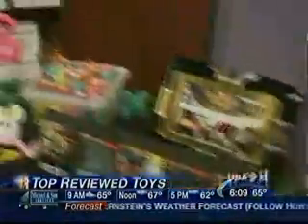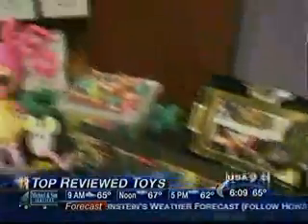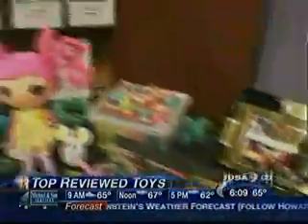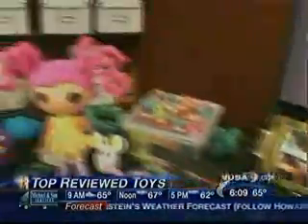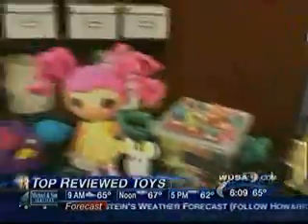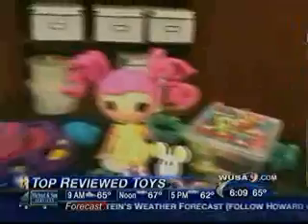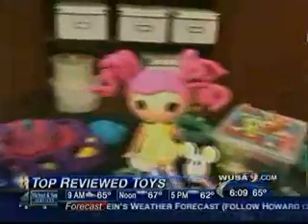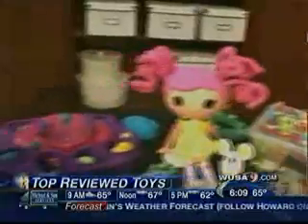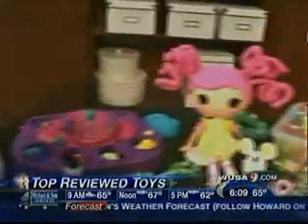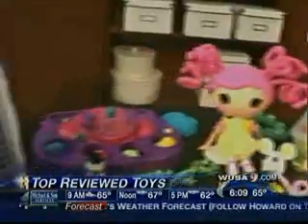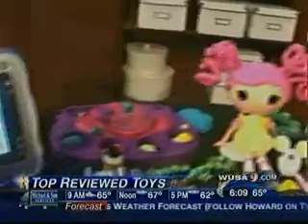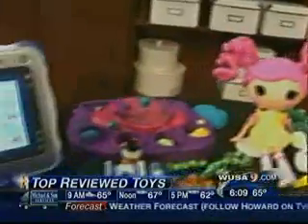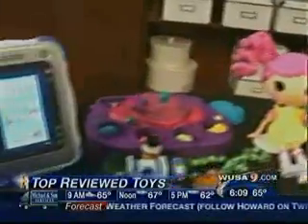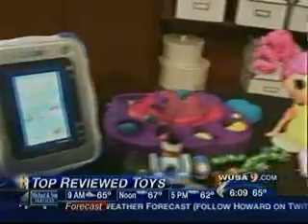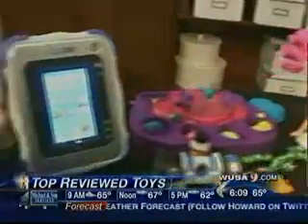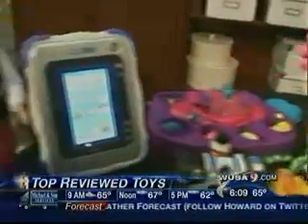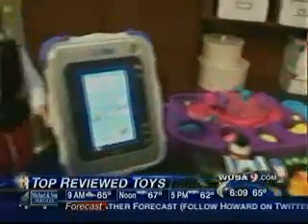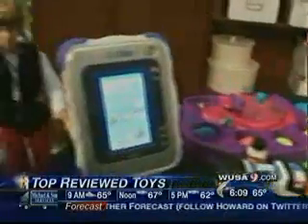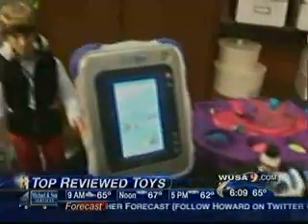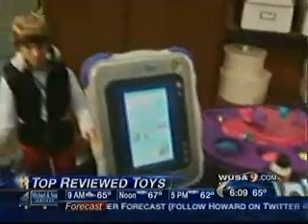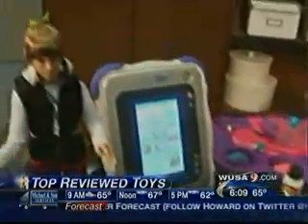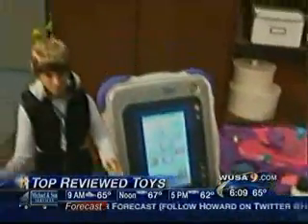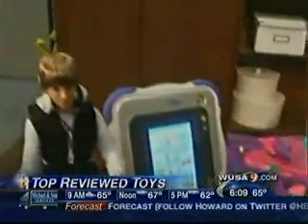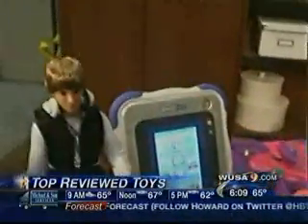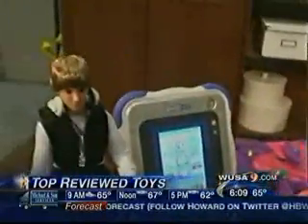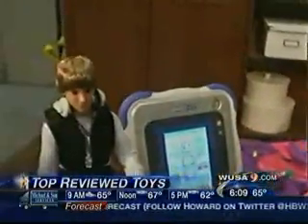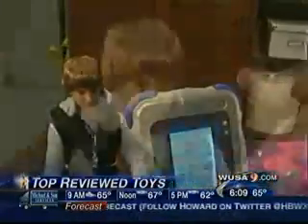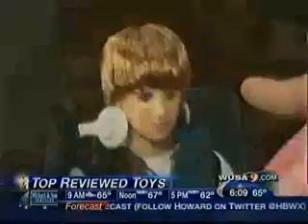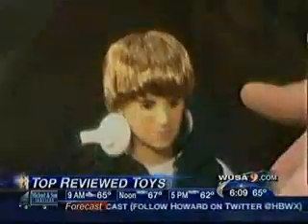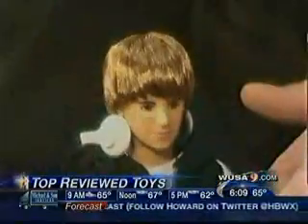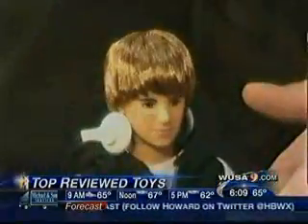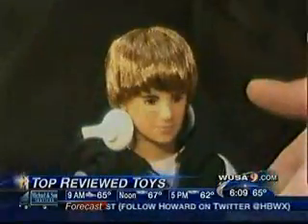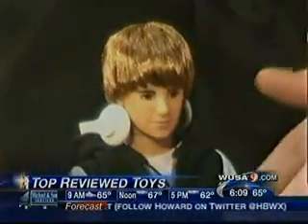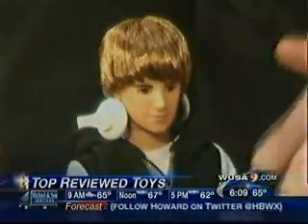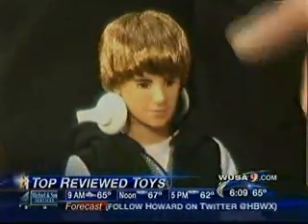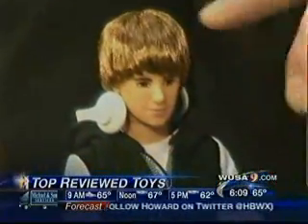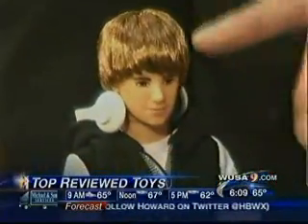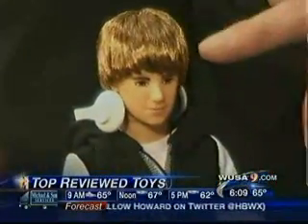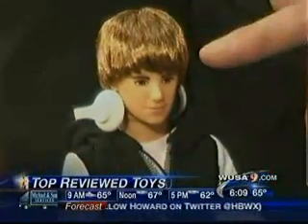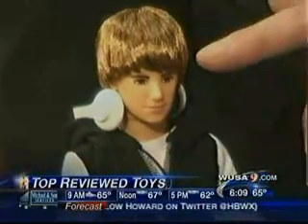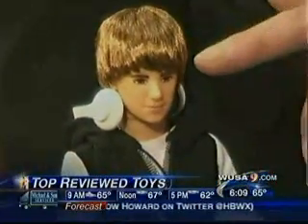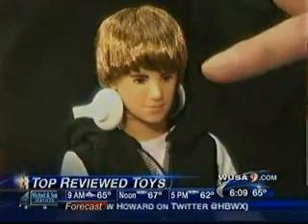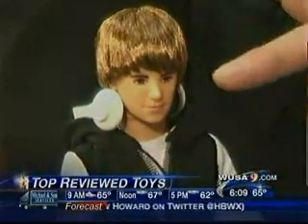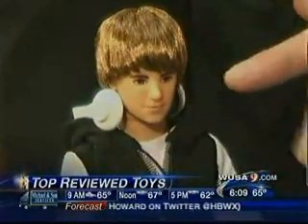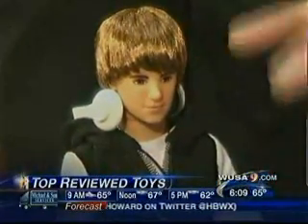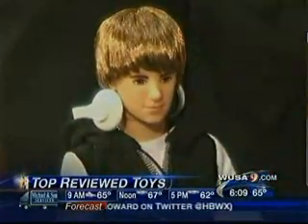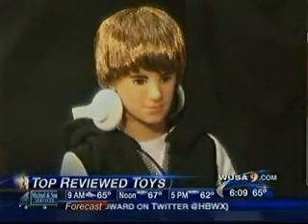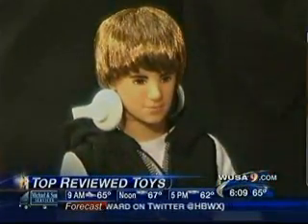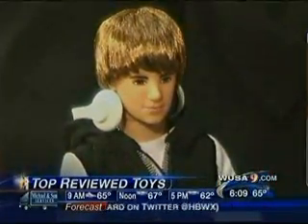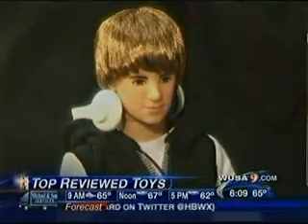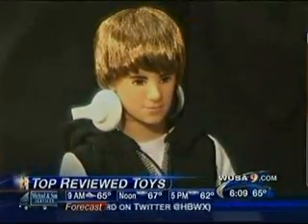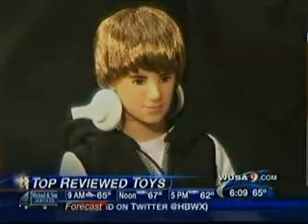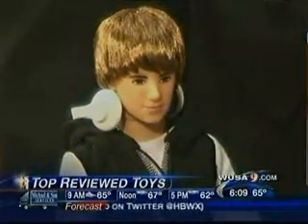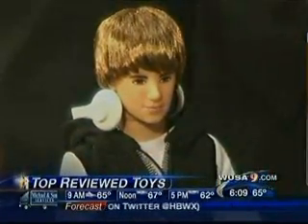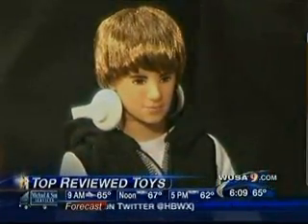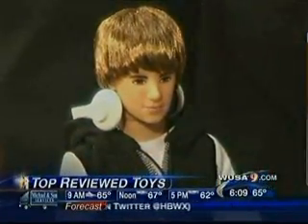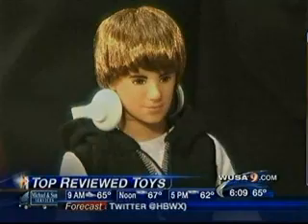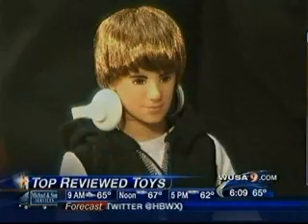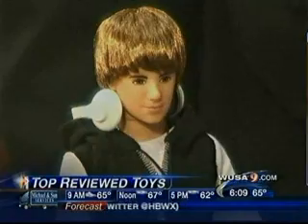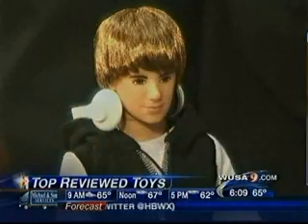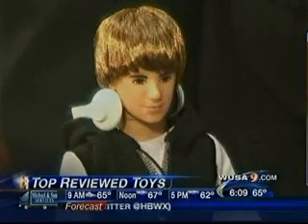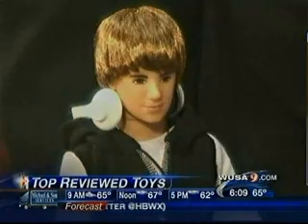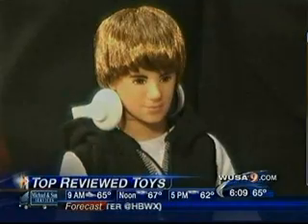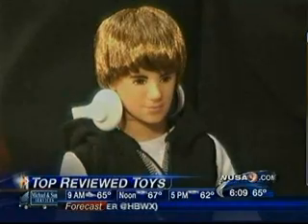What must-have toy lineup would be complete without Justin Bieber? This is the Justin Bieber real hairstyle doll — he's the hottest celebrity doll out there.